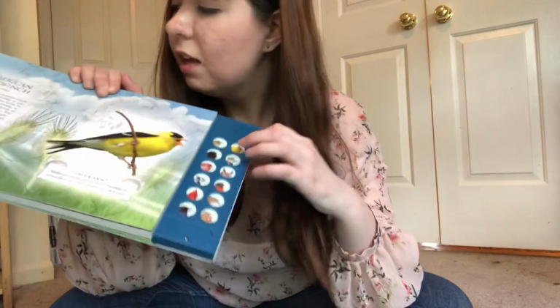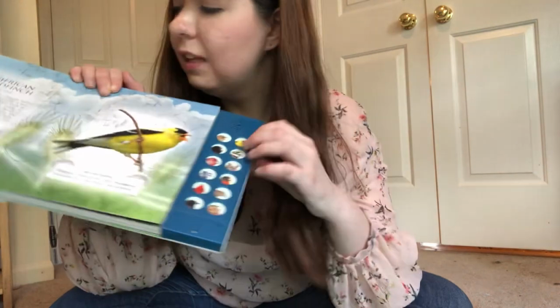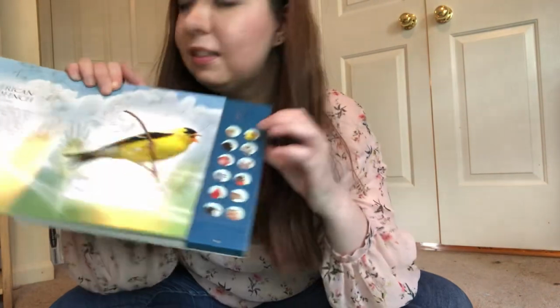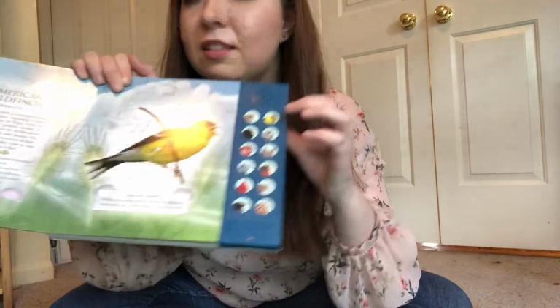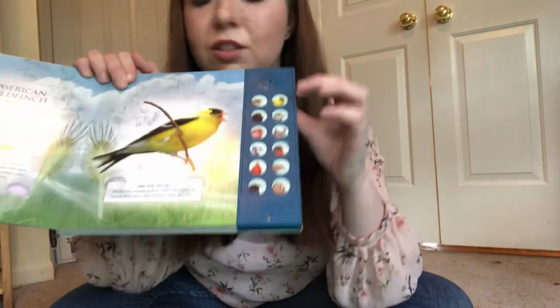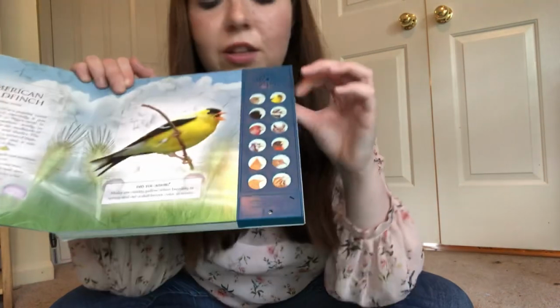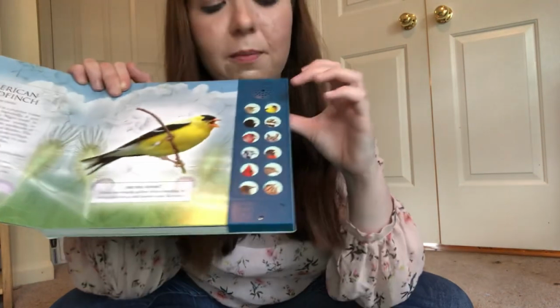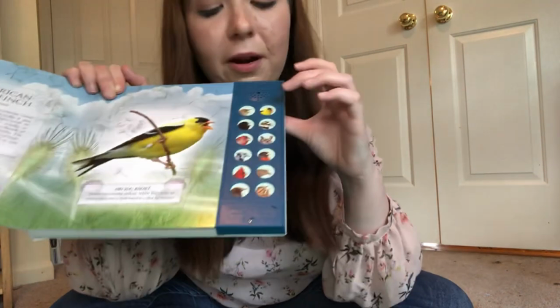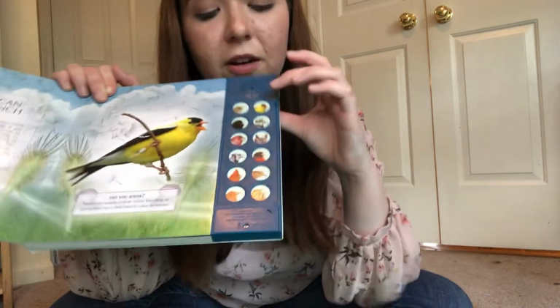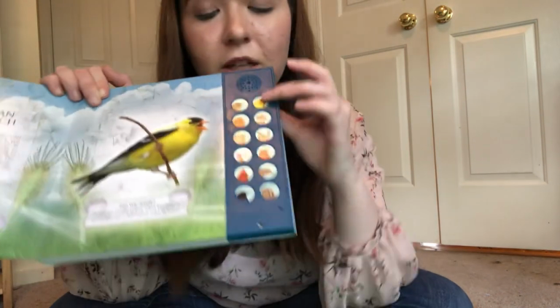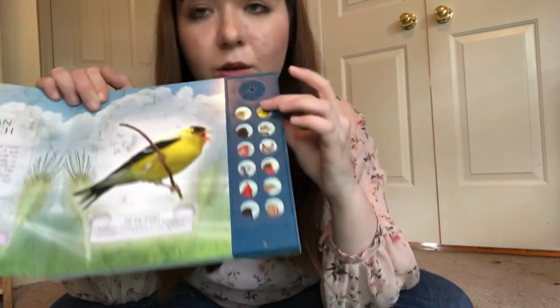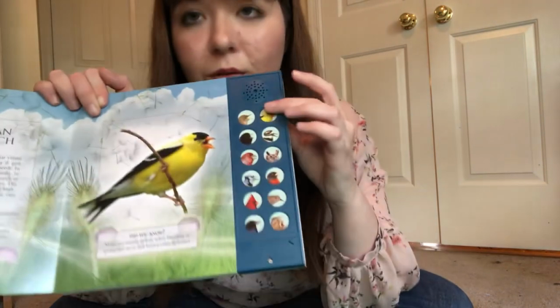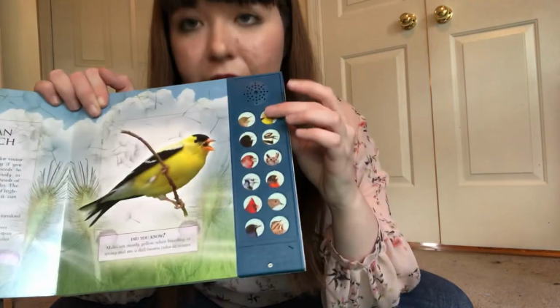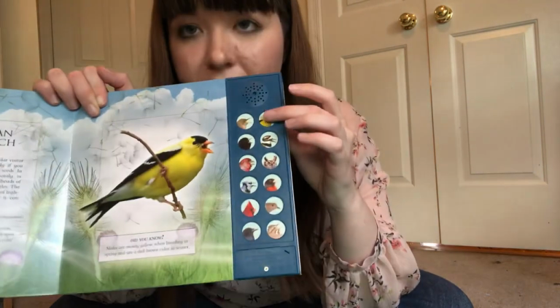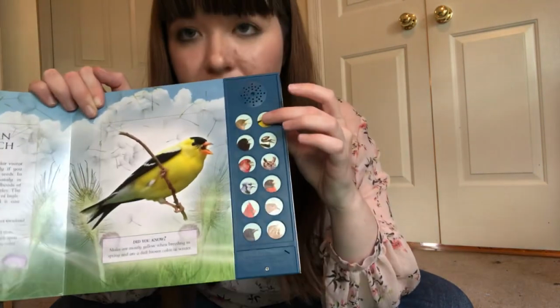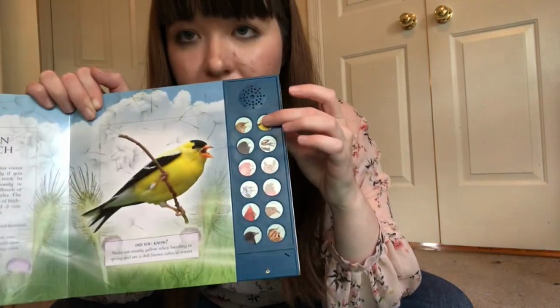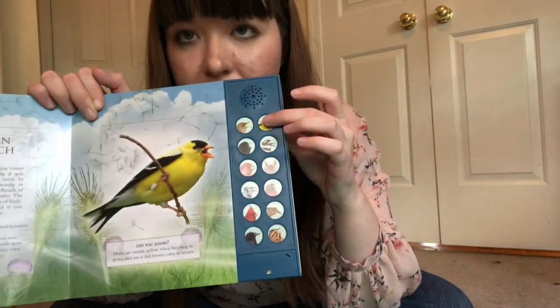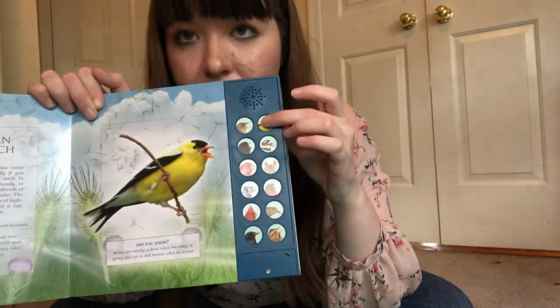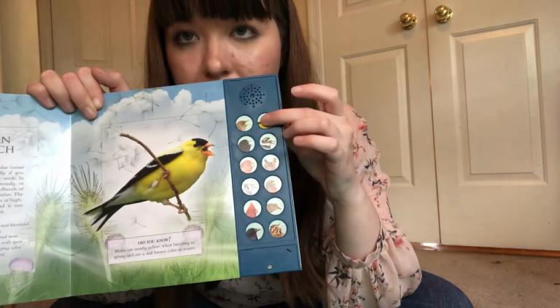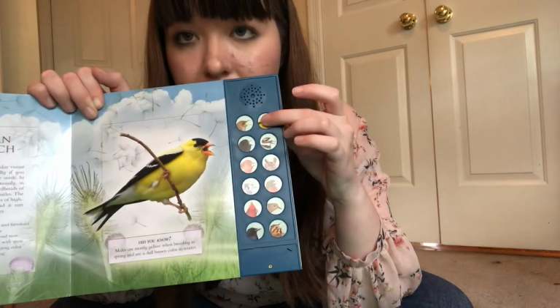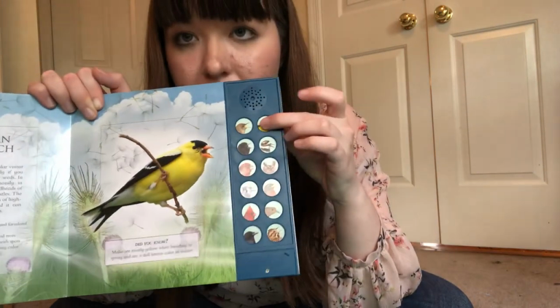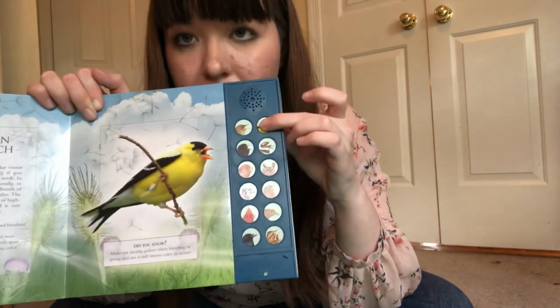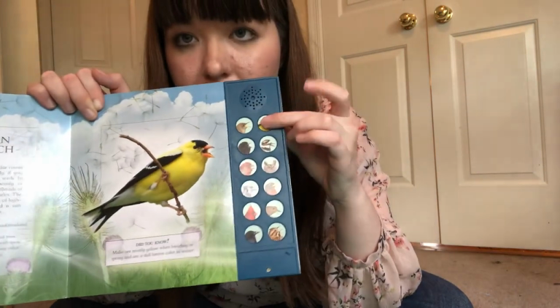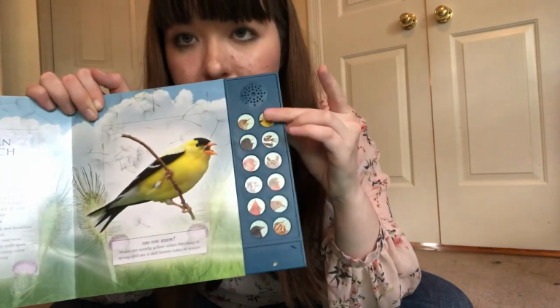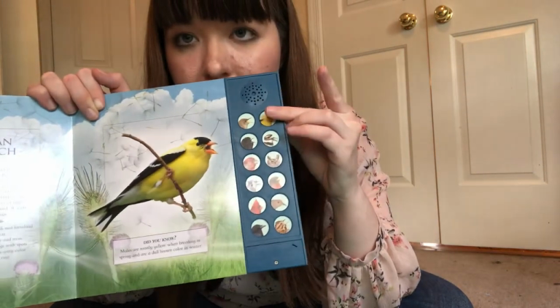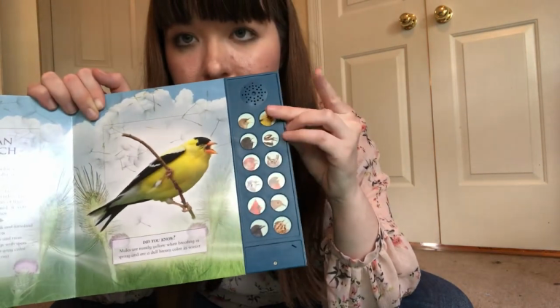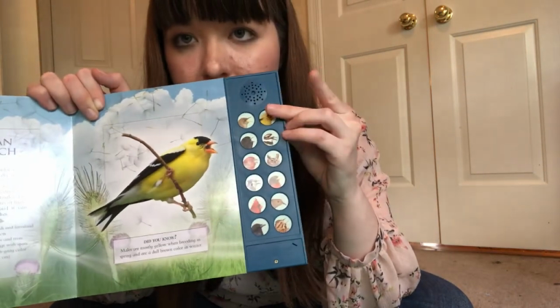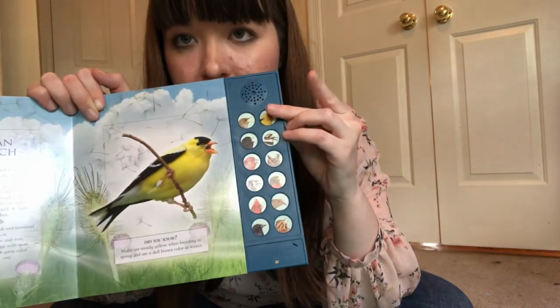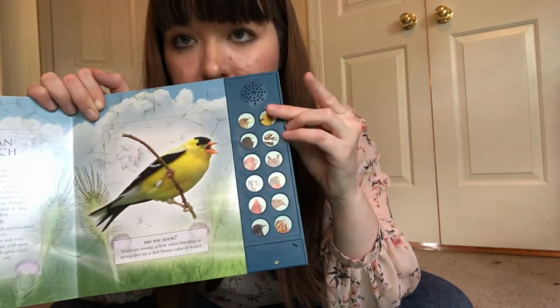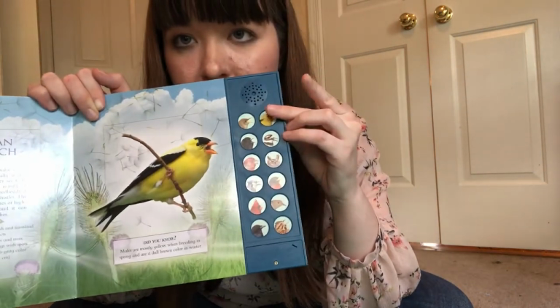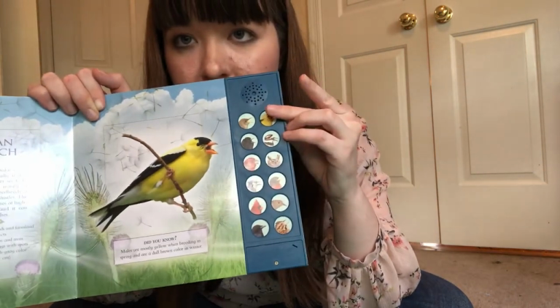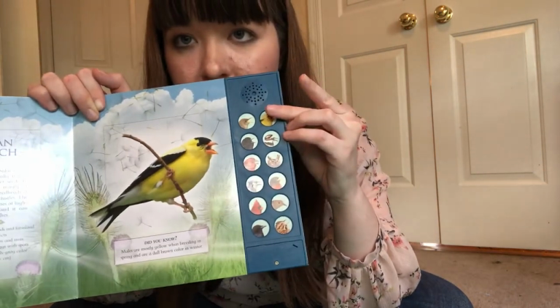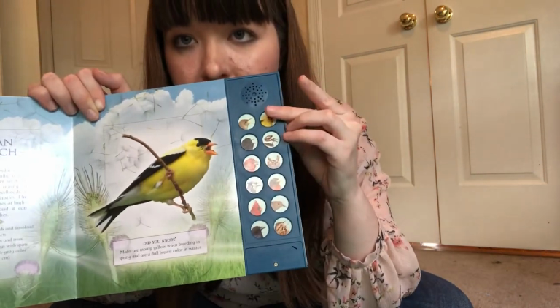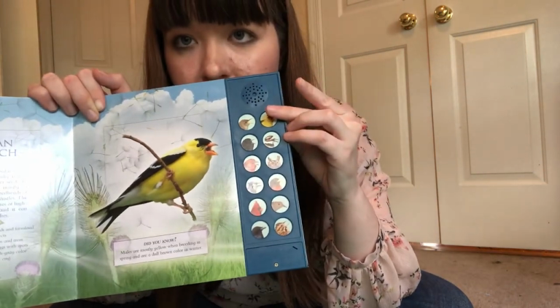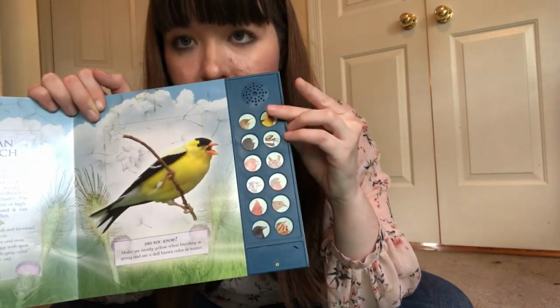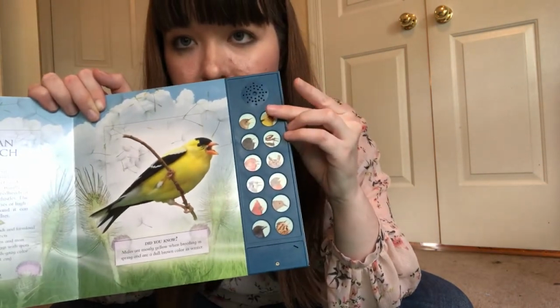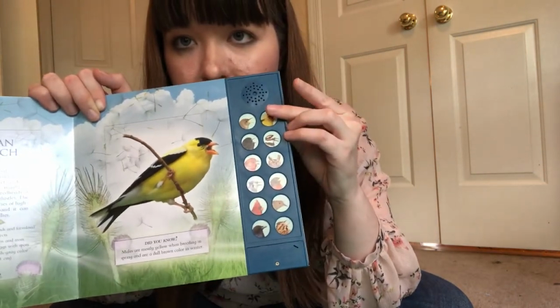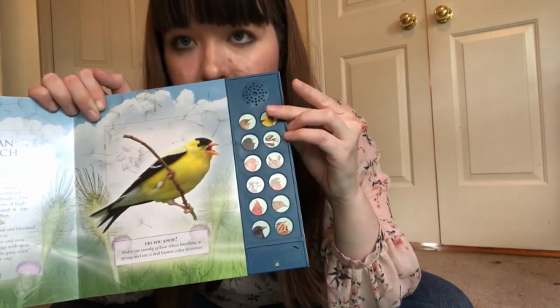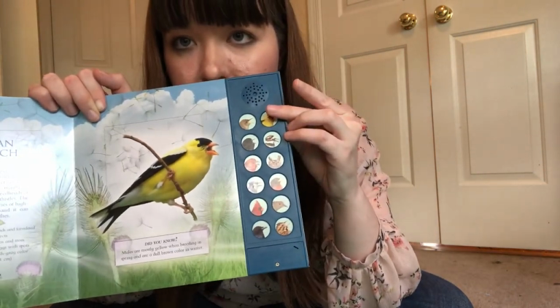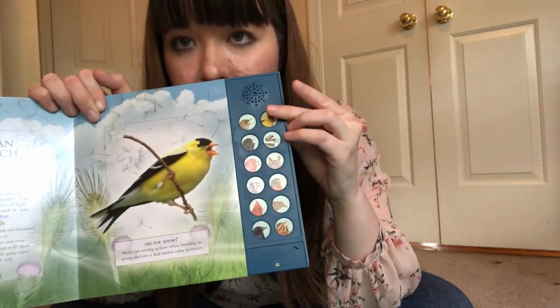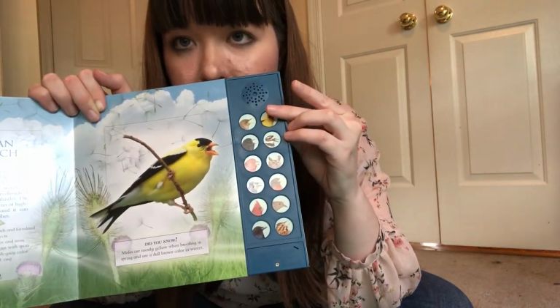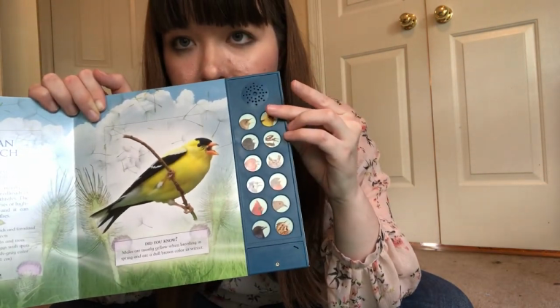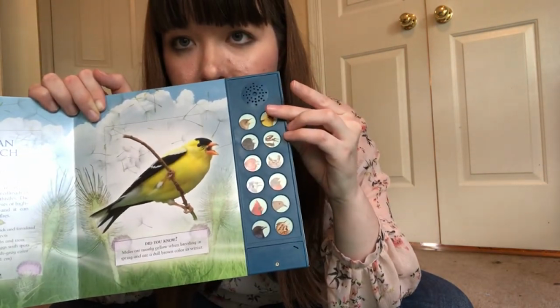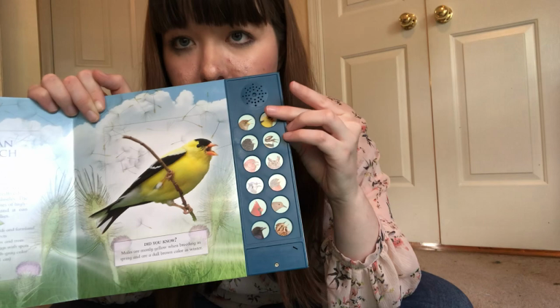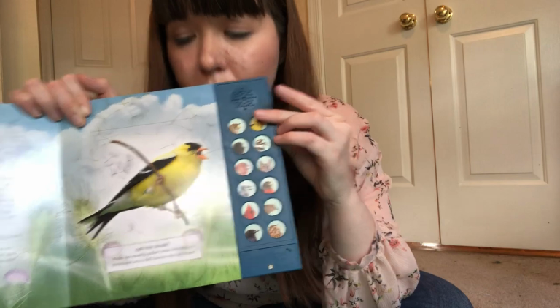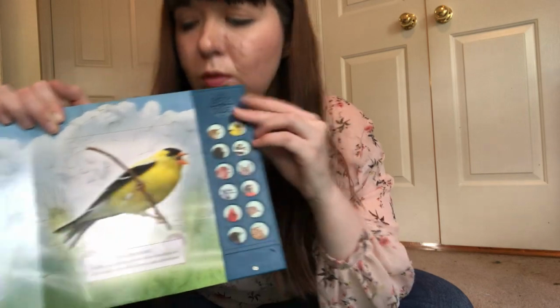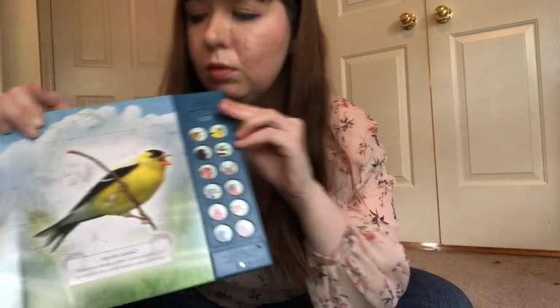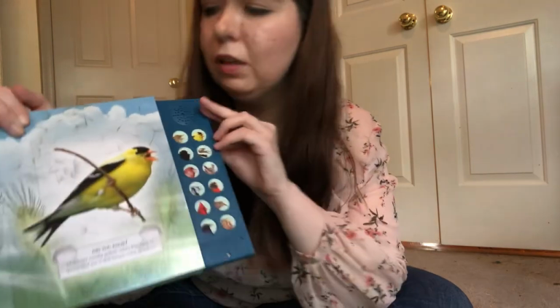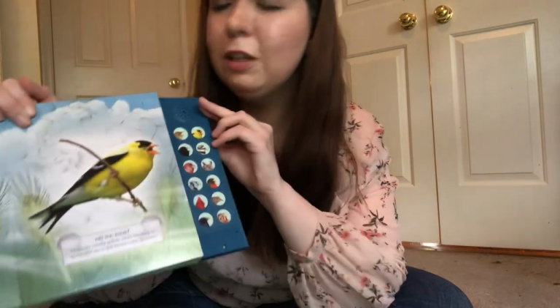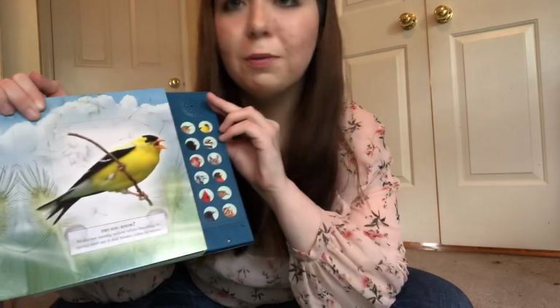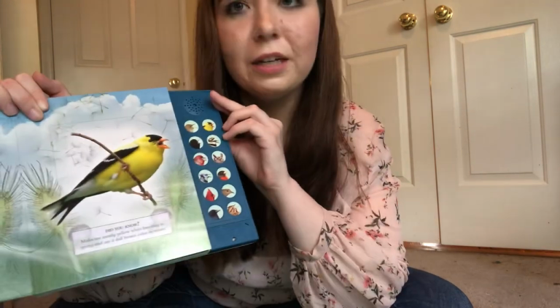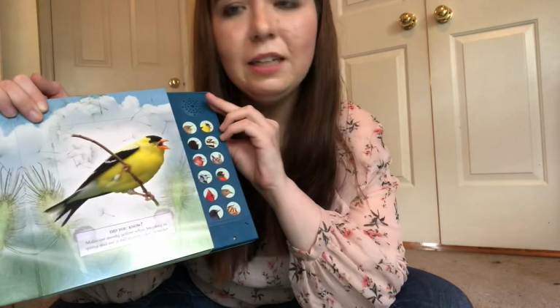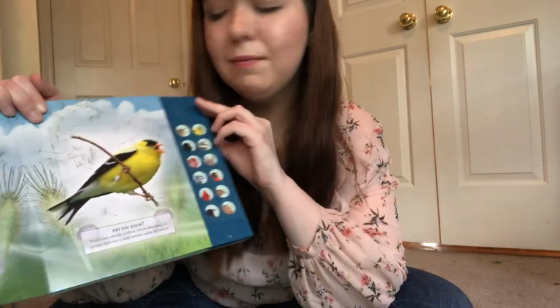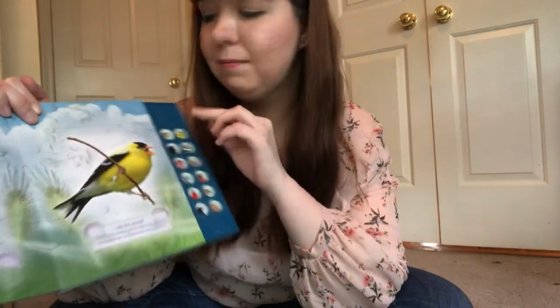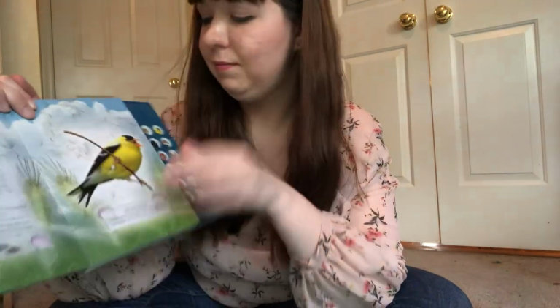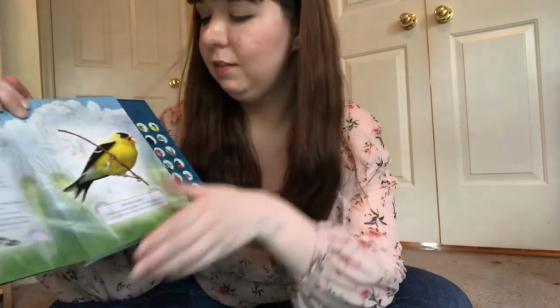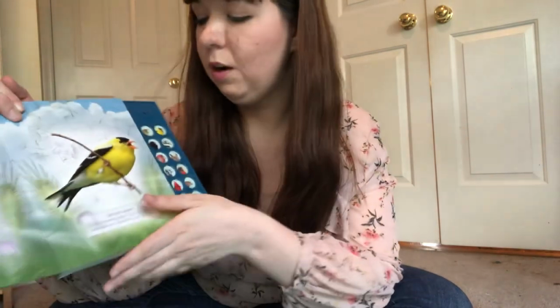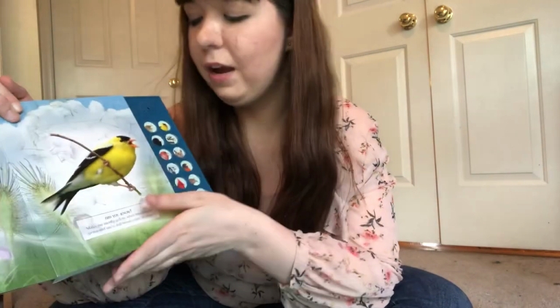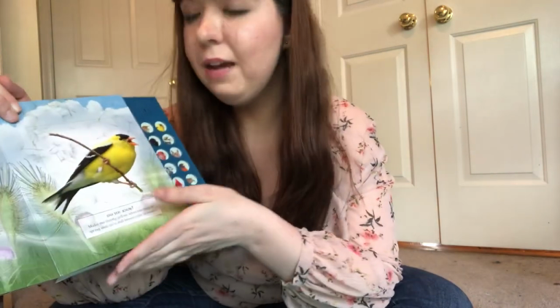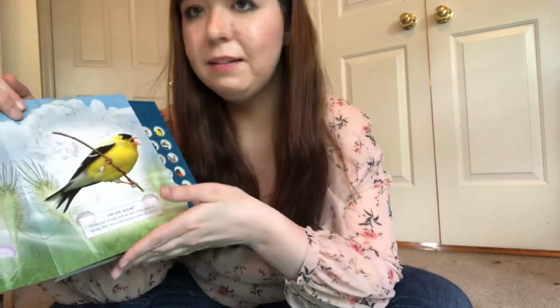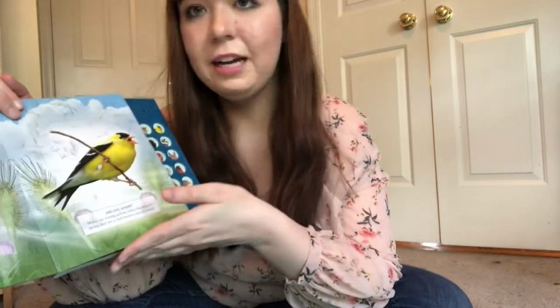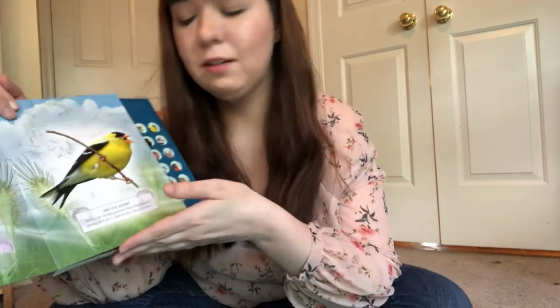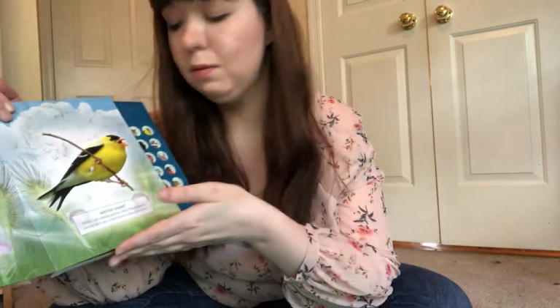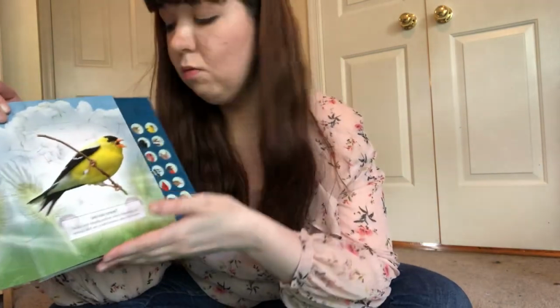Let's listen to the American Goldfinch. That's pretty. Okay, next one.